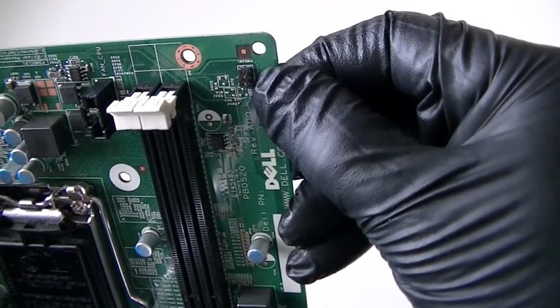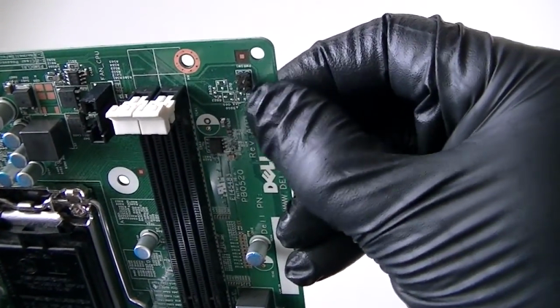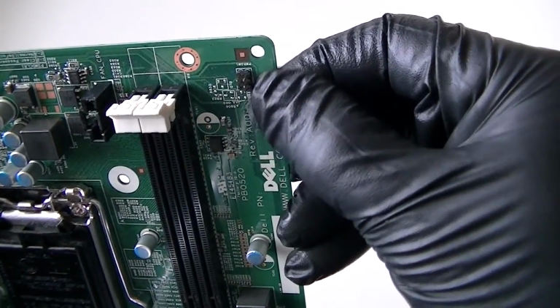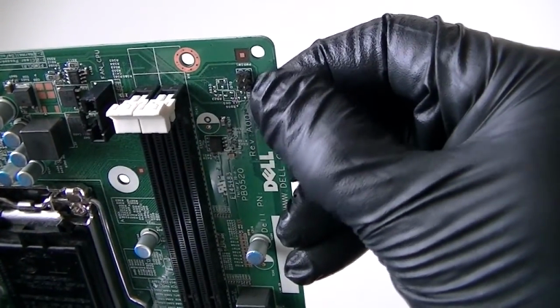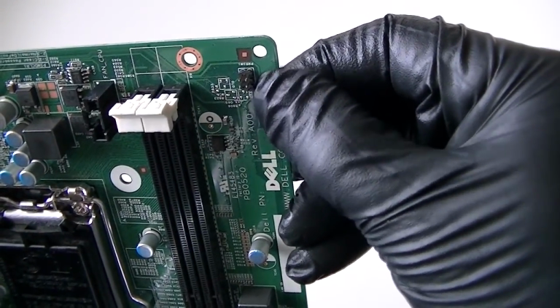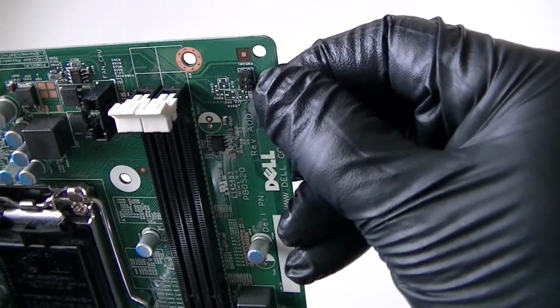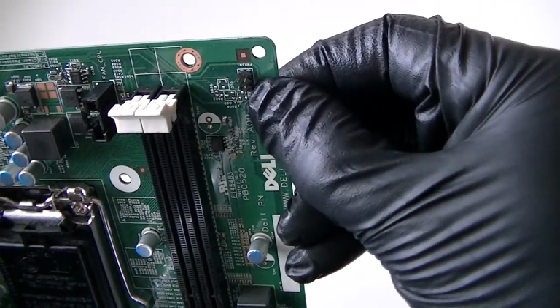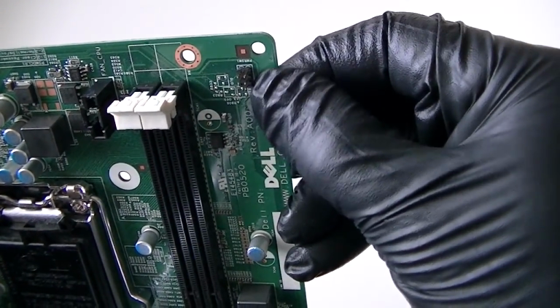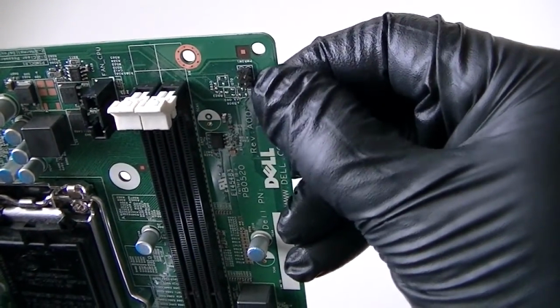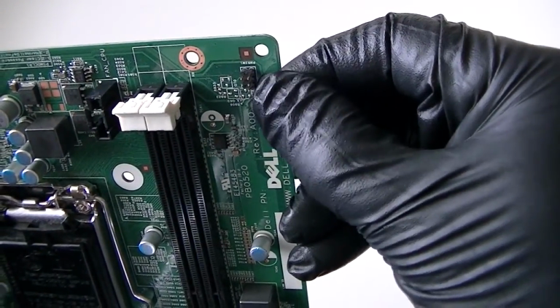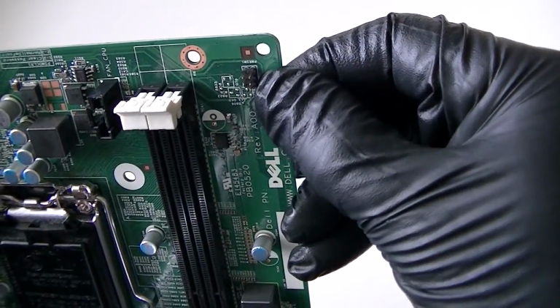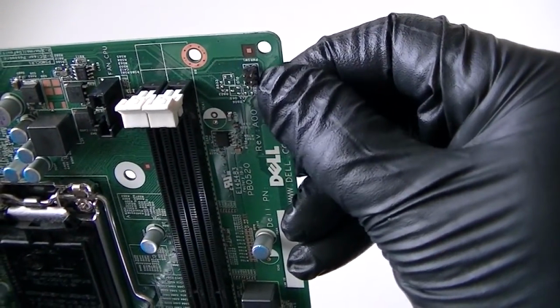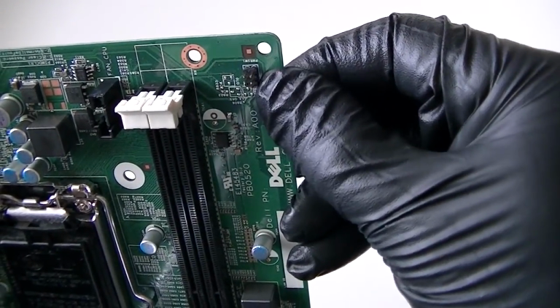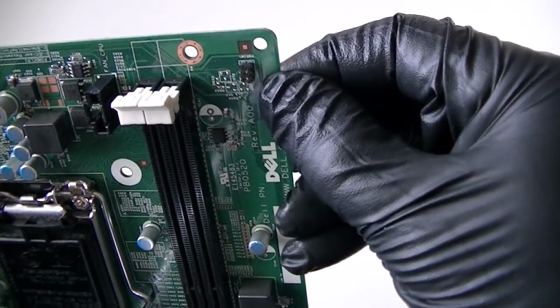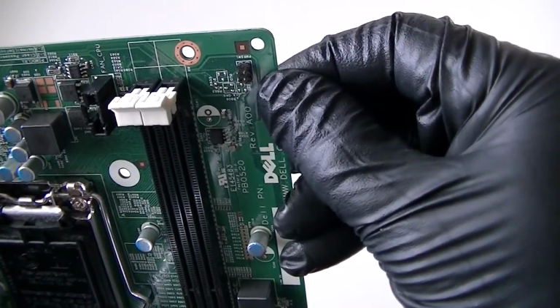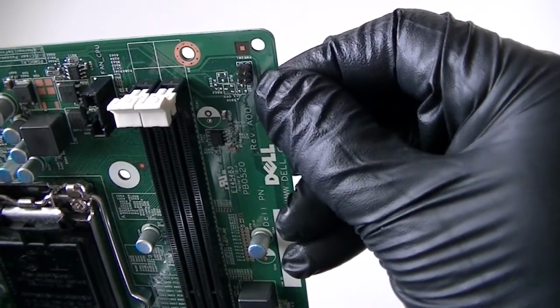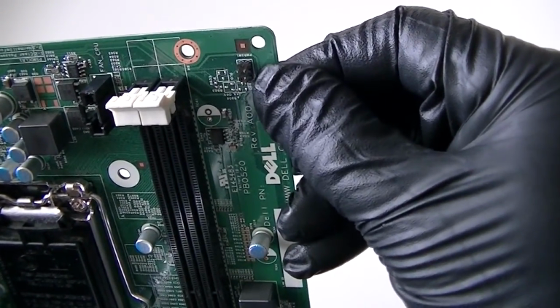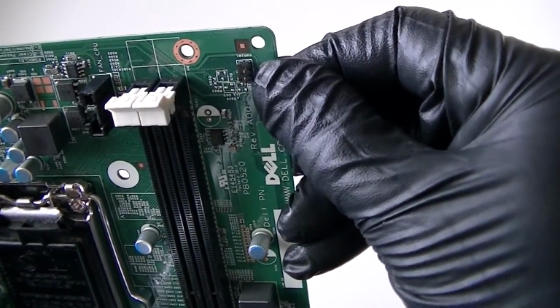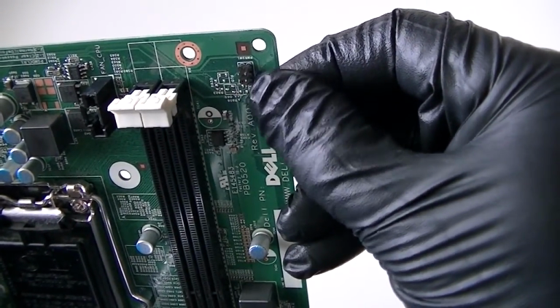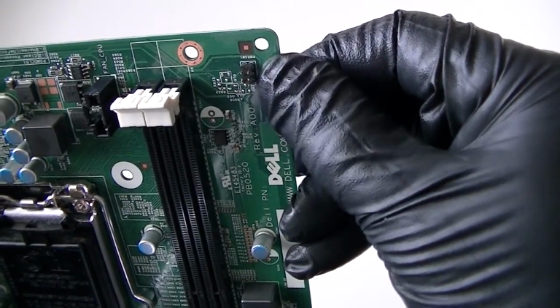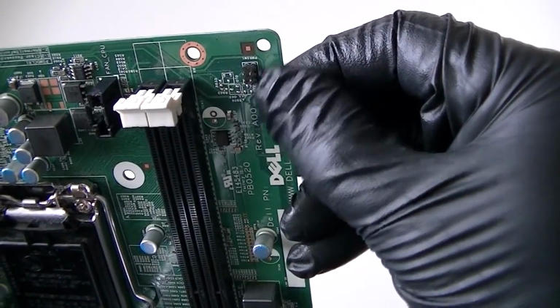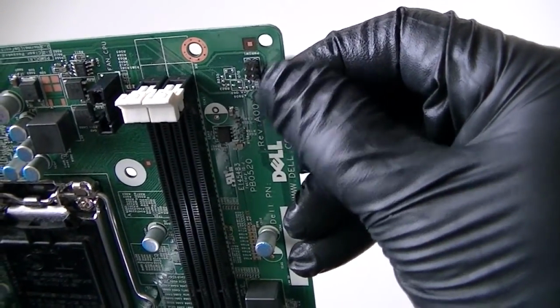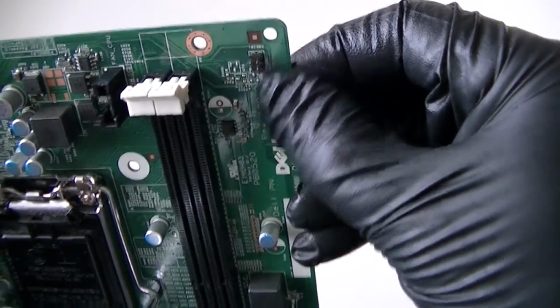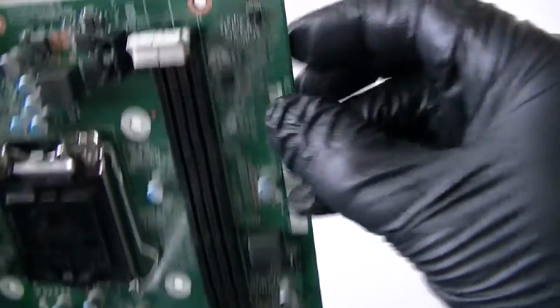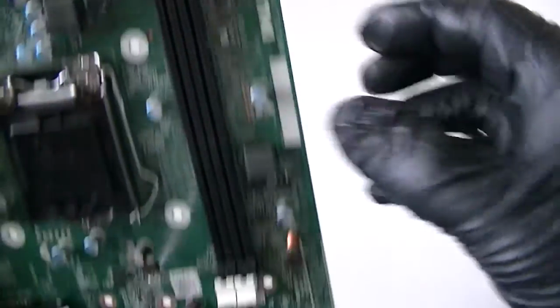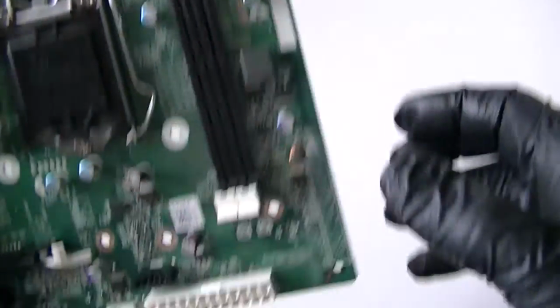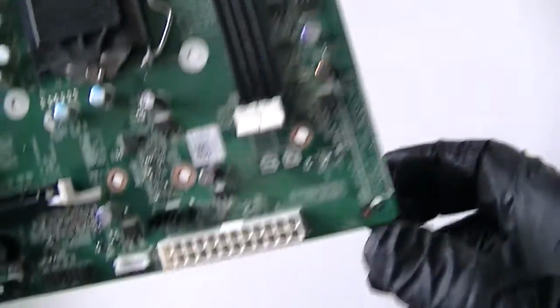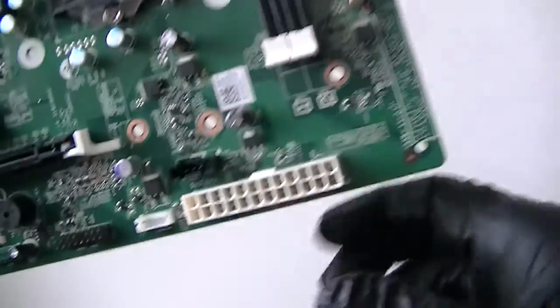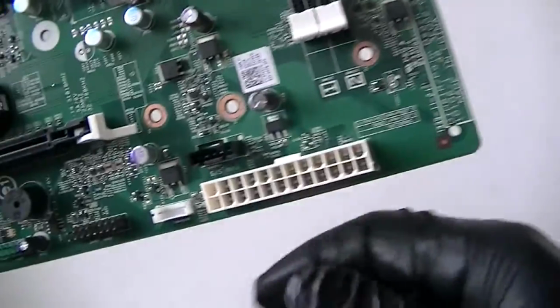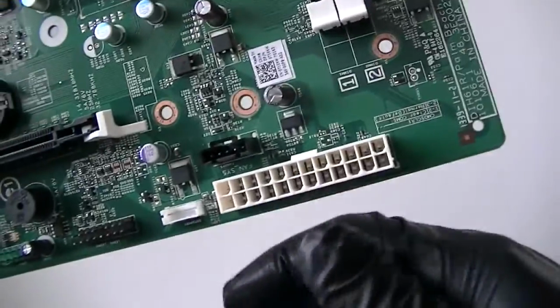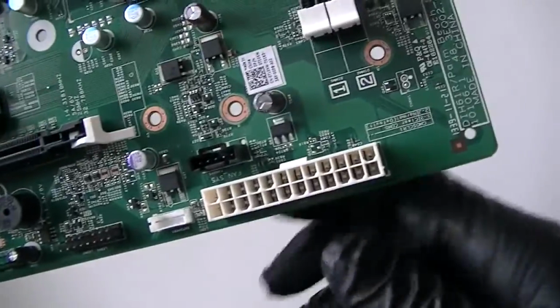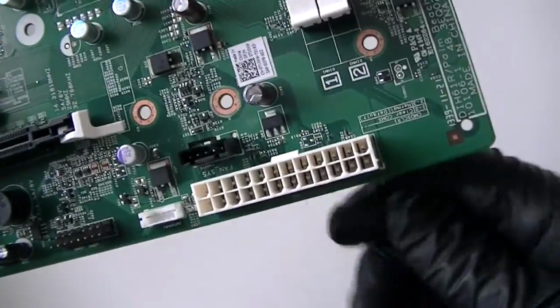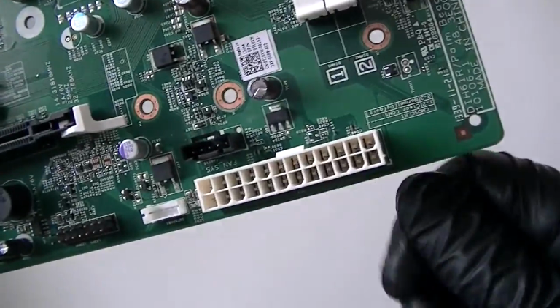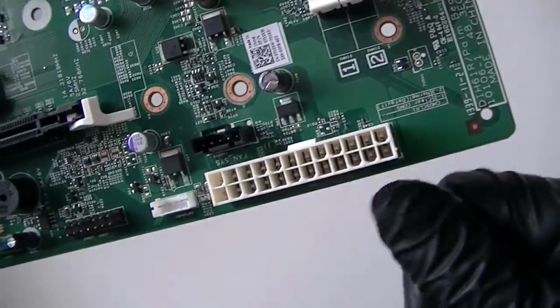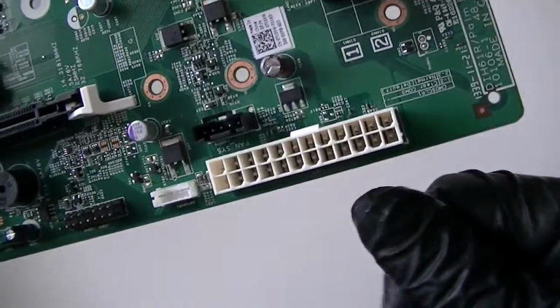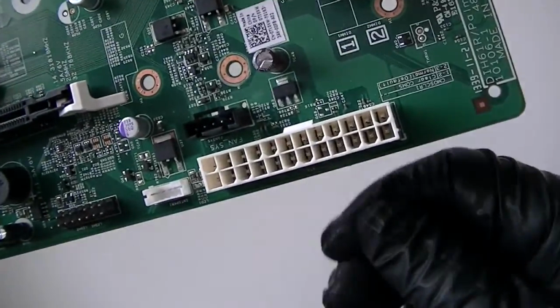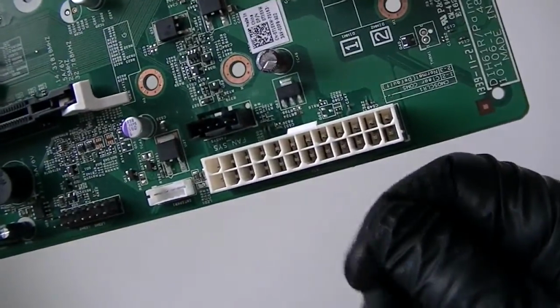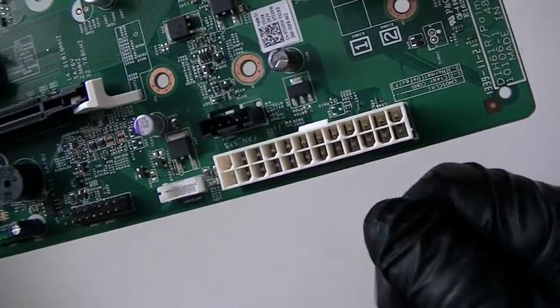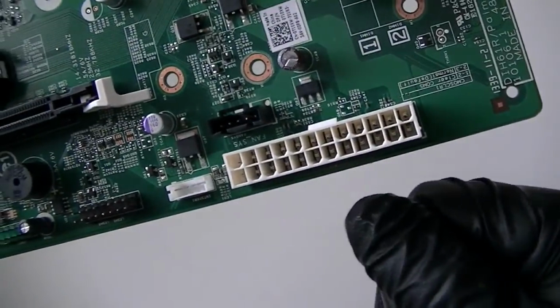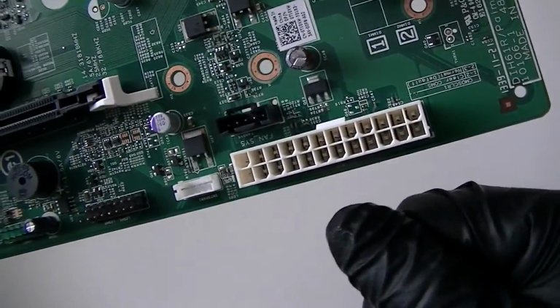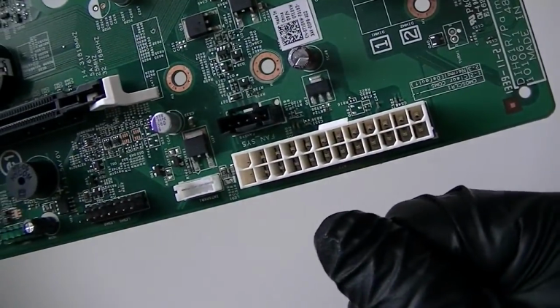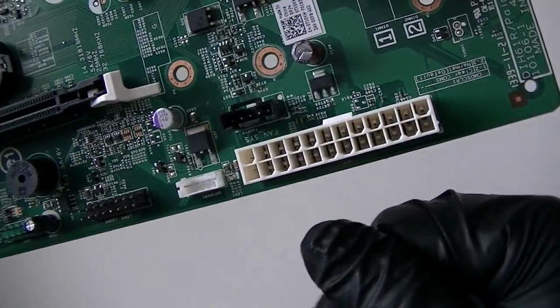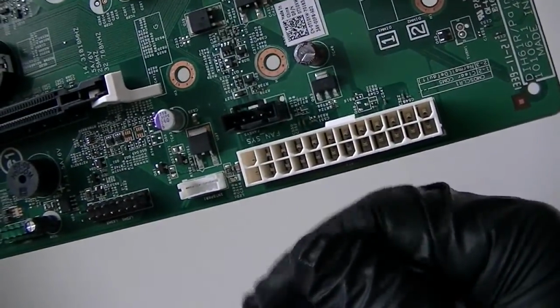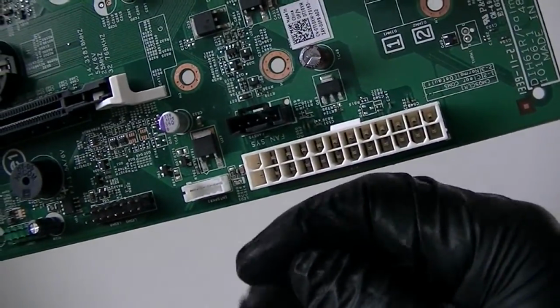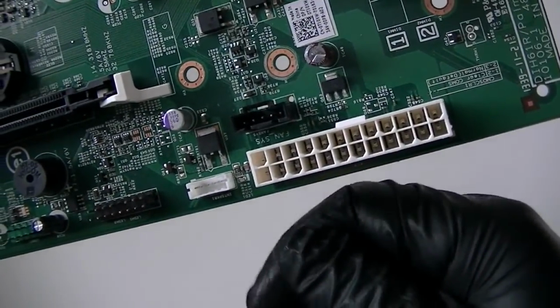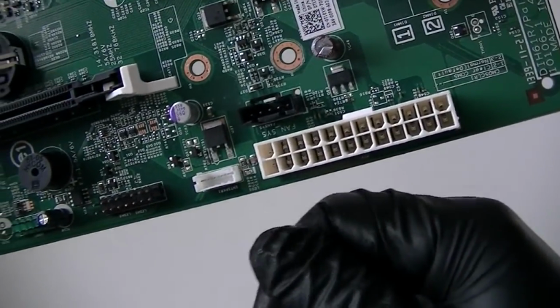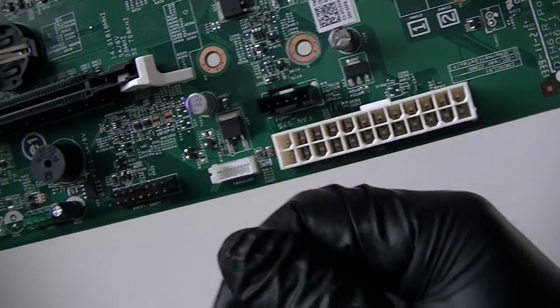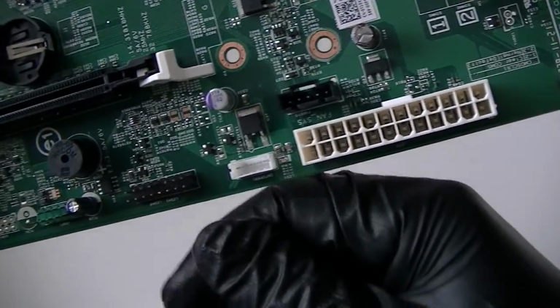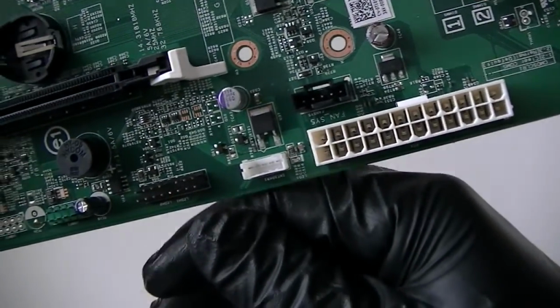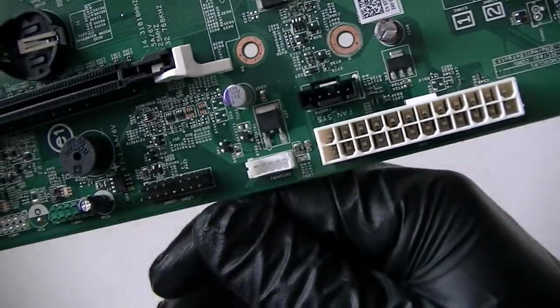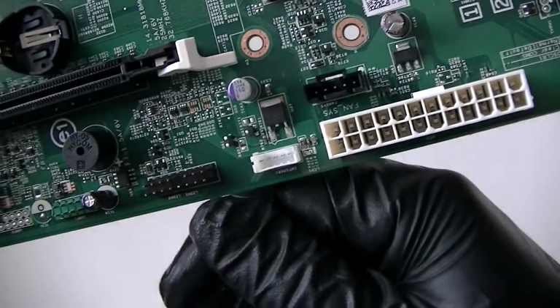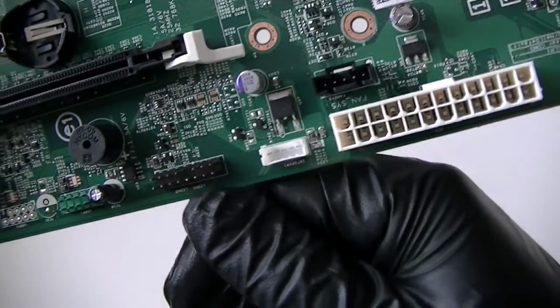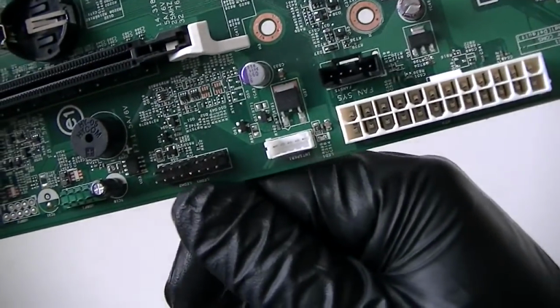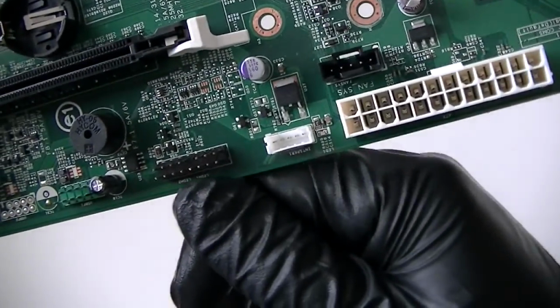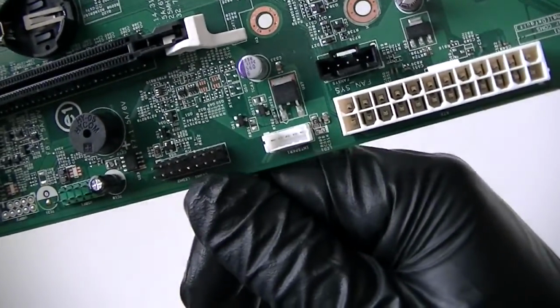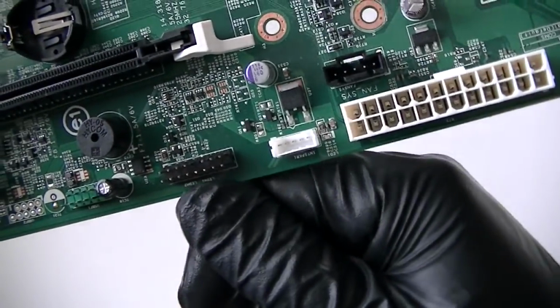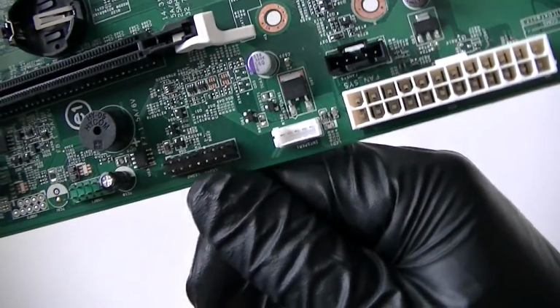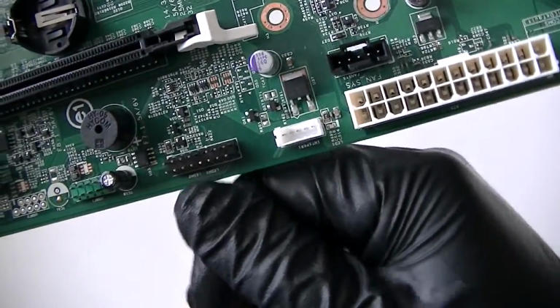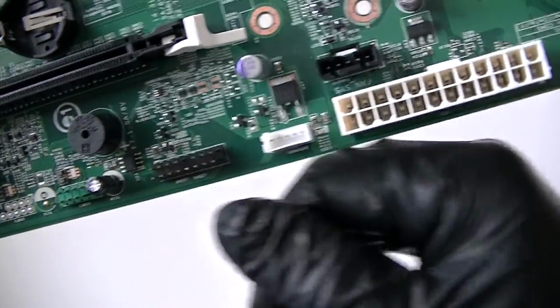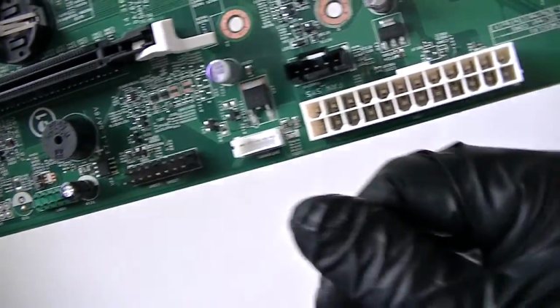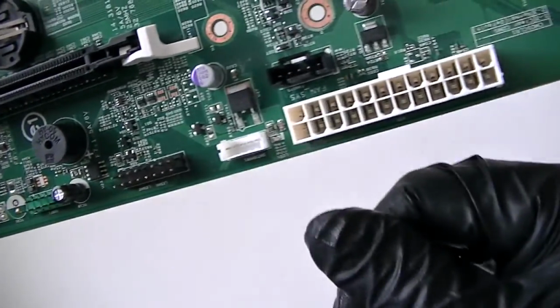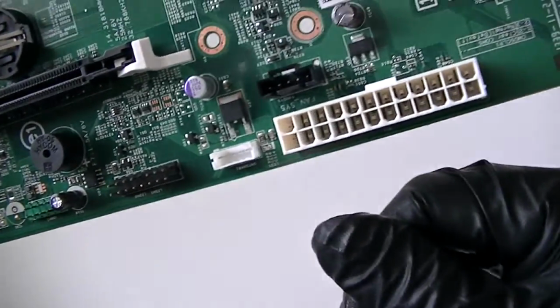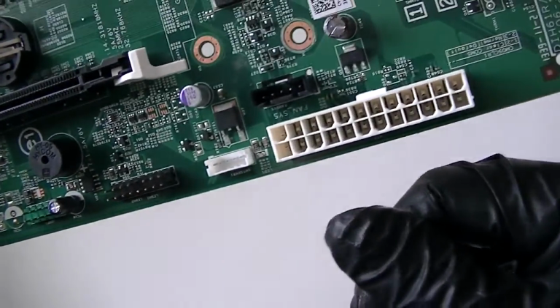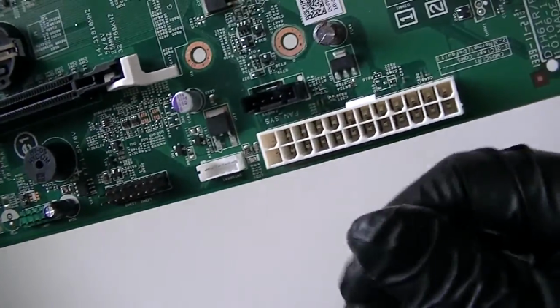Here's a power on and off front panel switch, it's going to be right there. The HD LED is going to be right here.